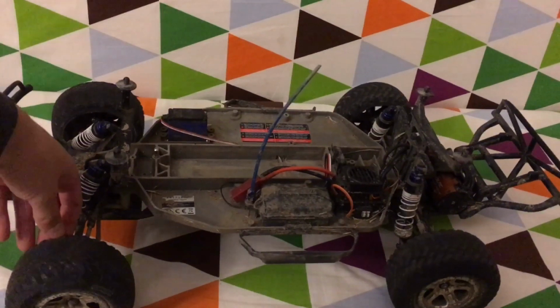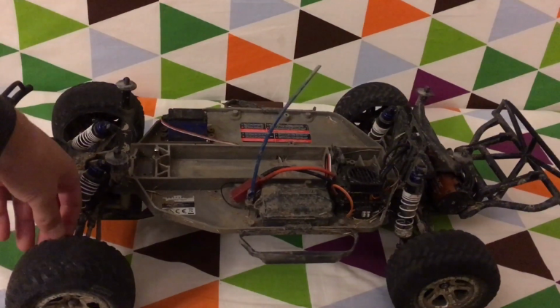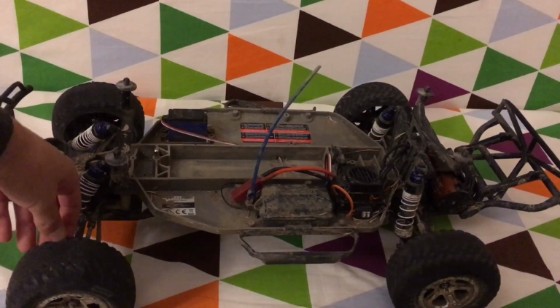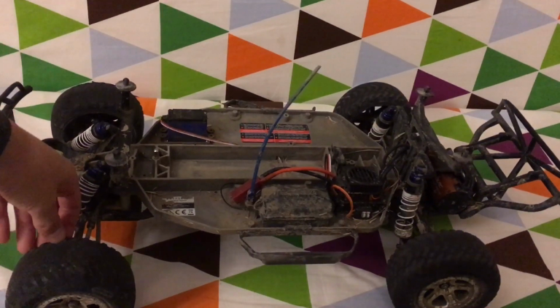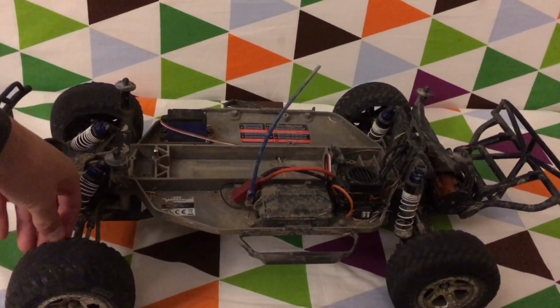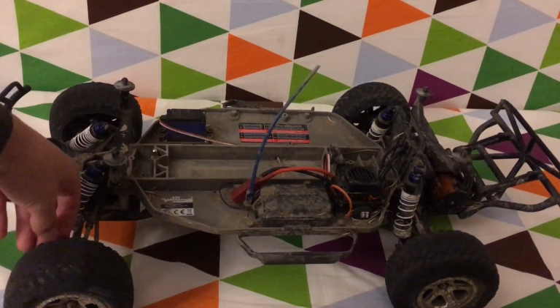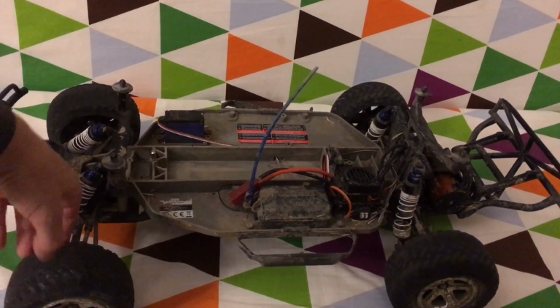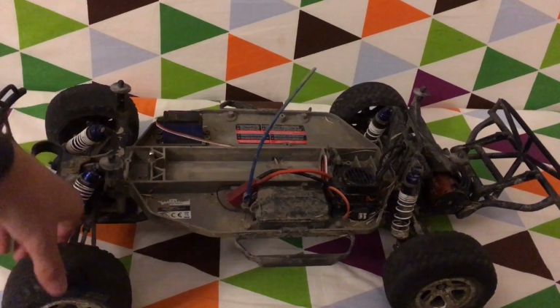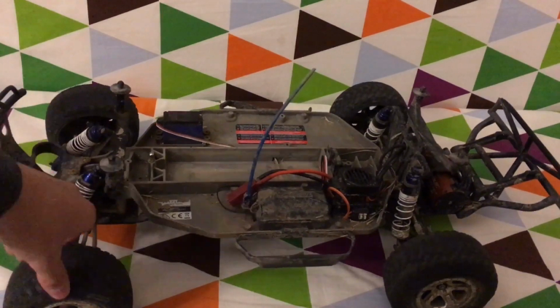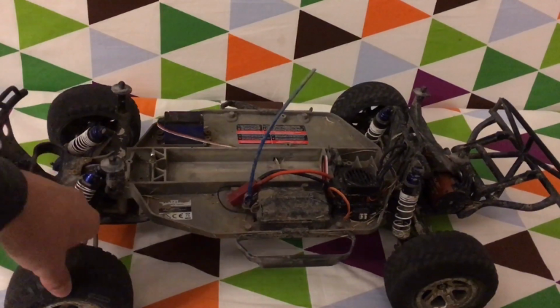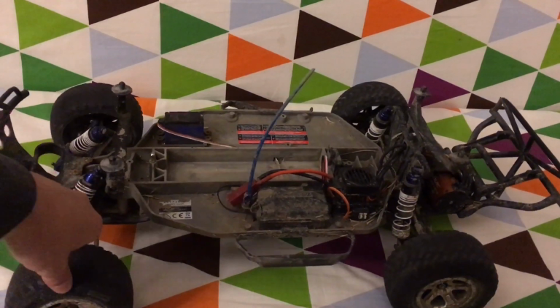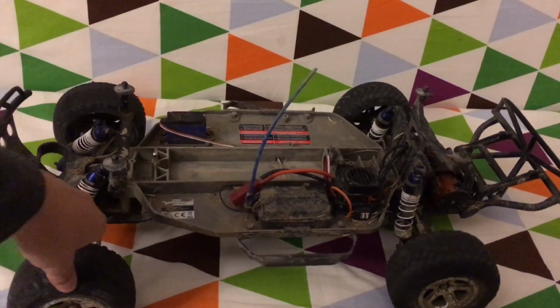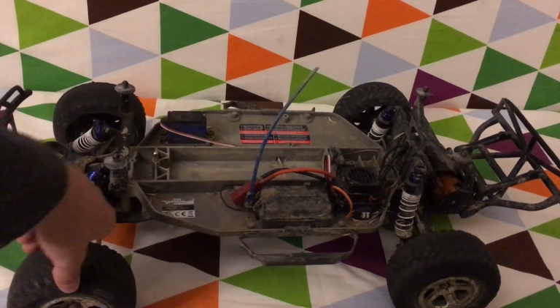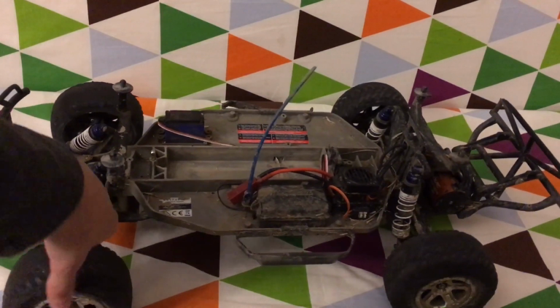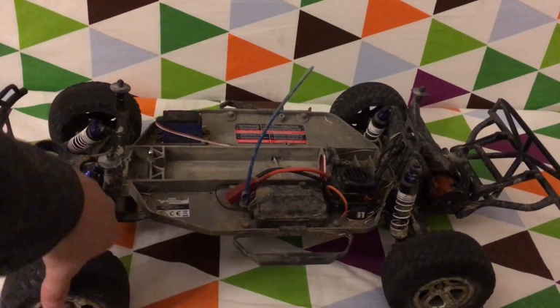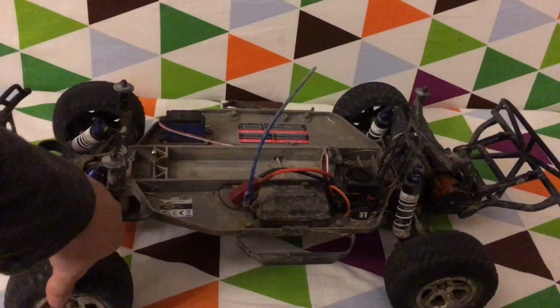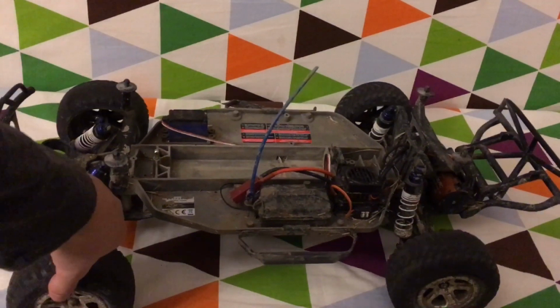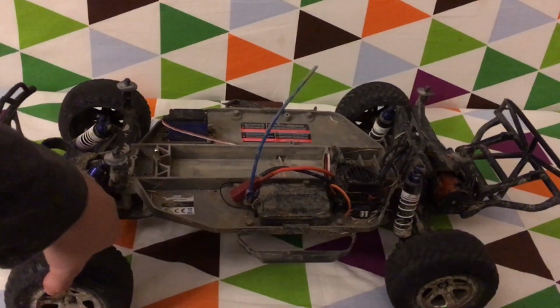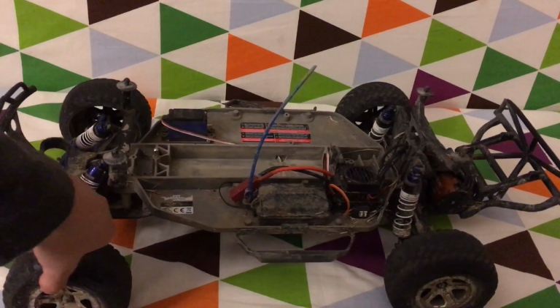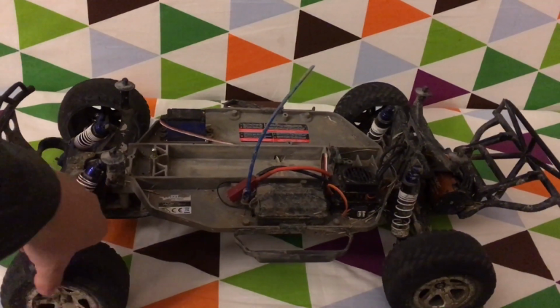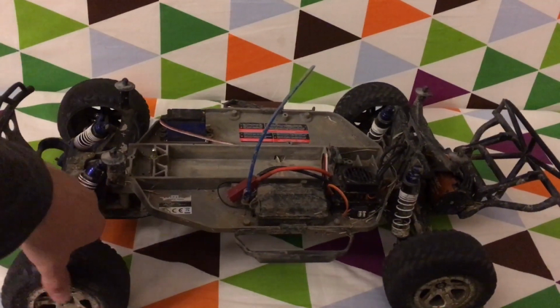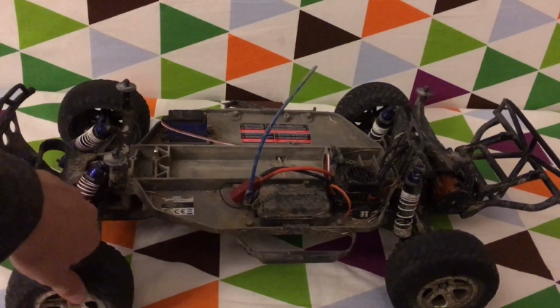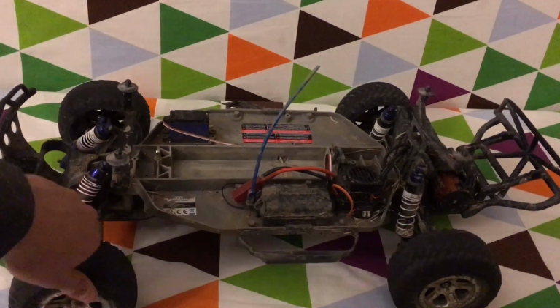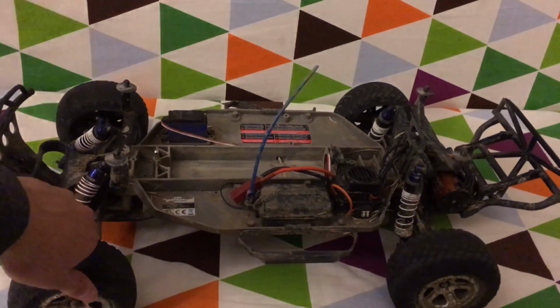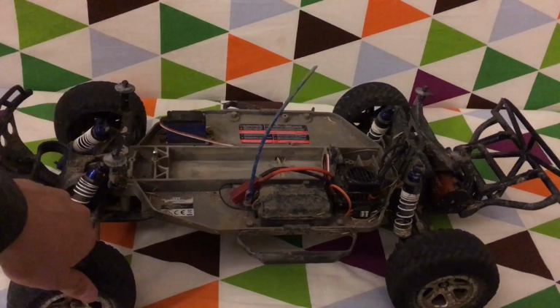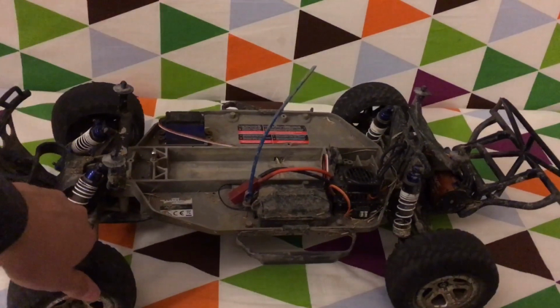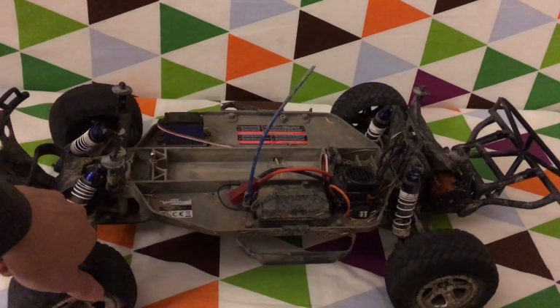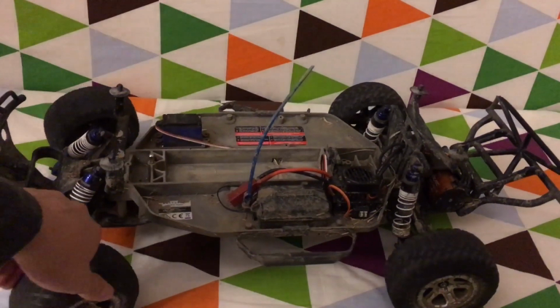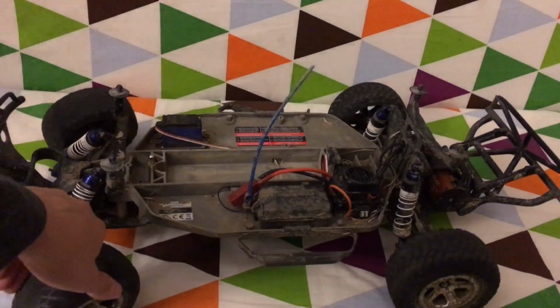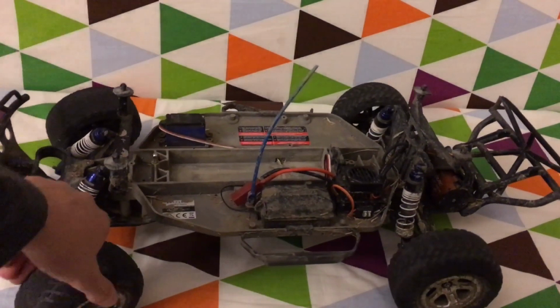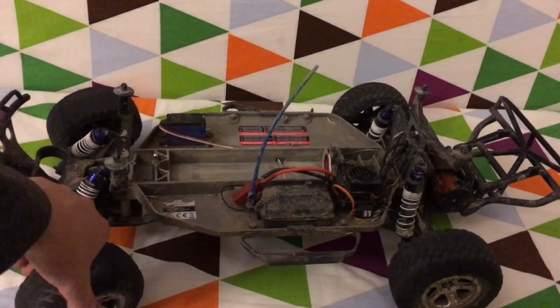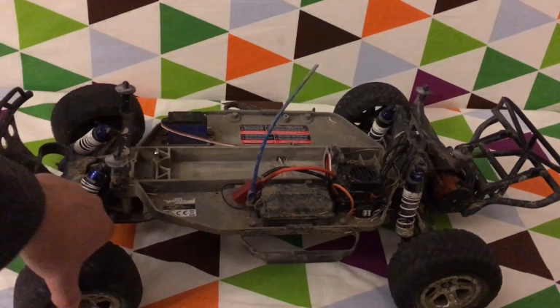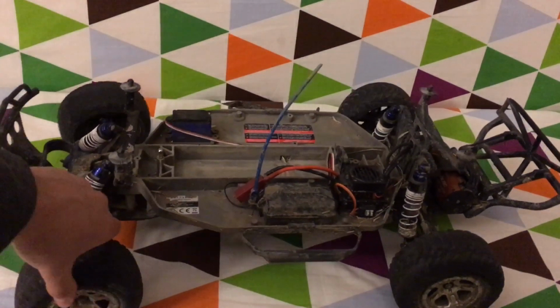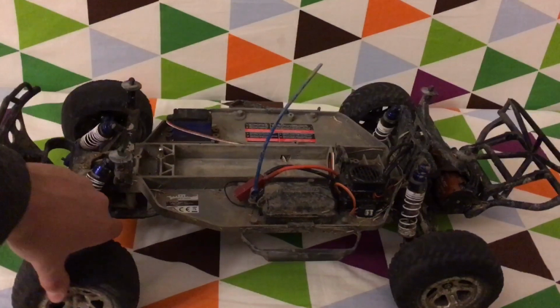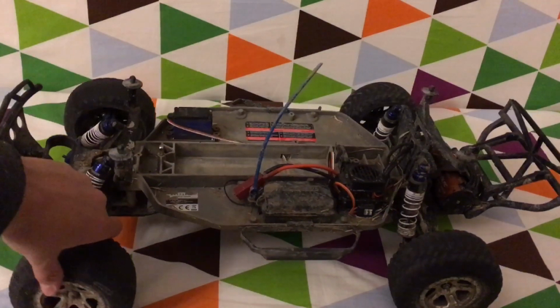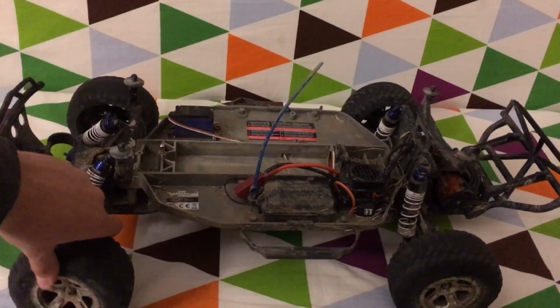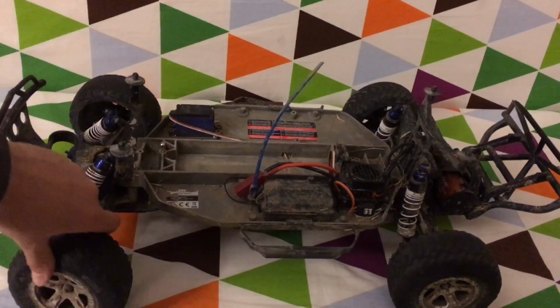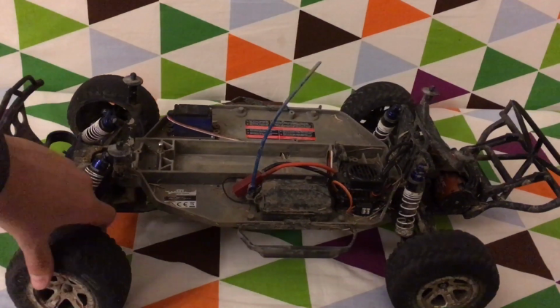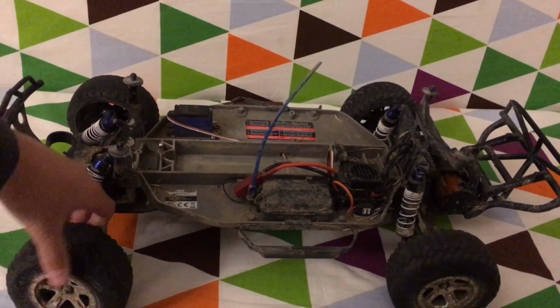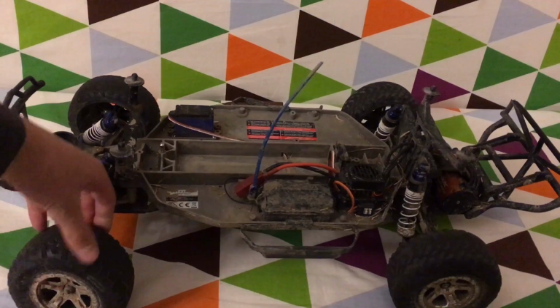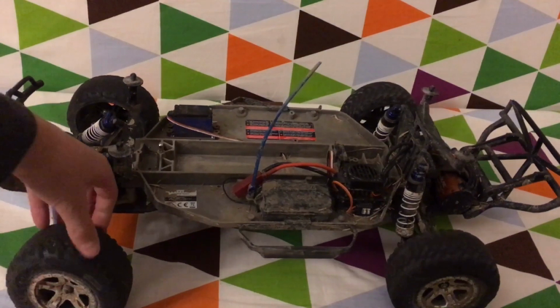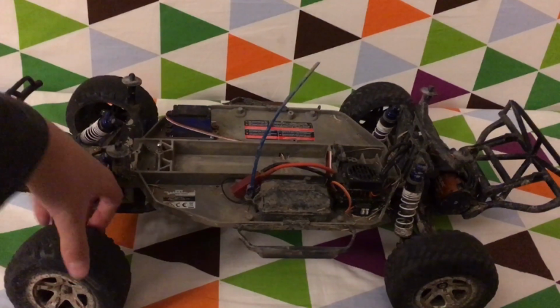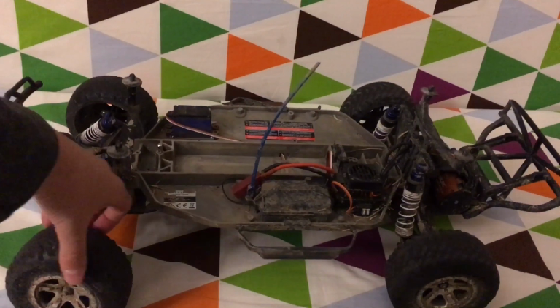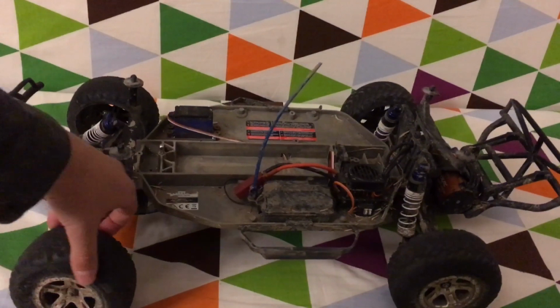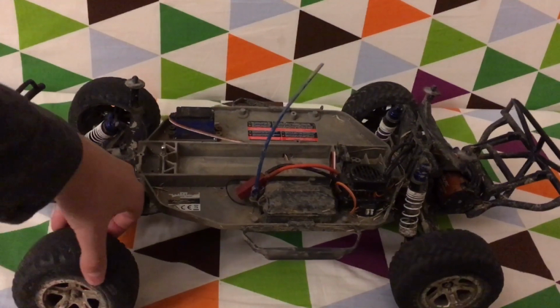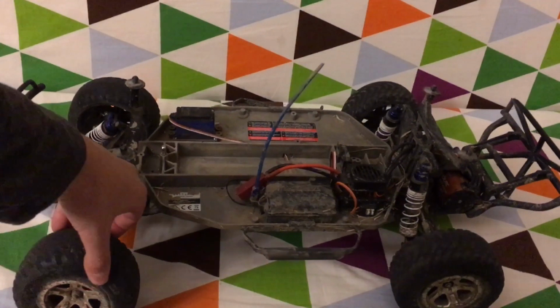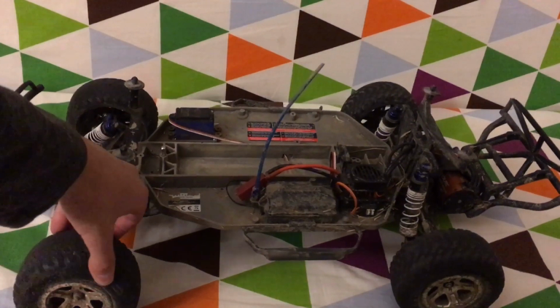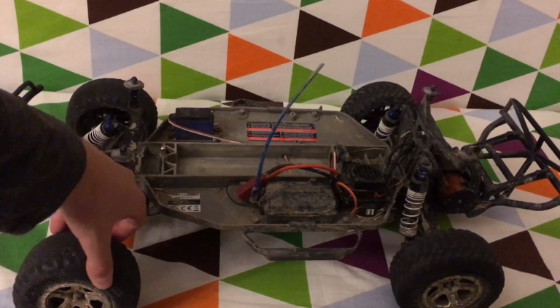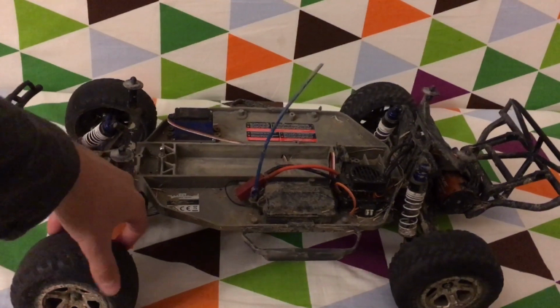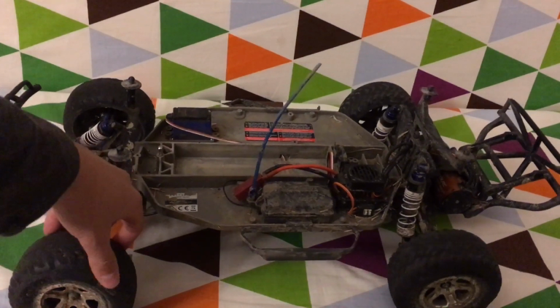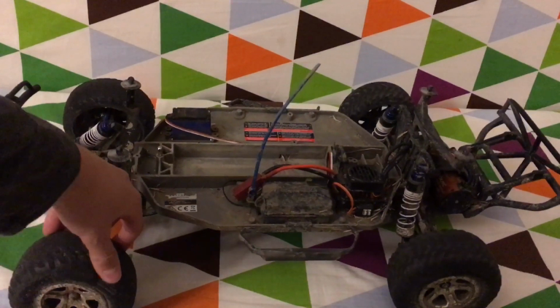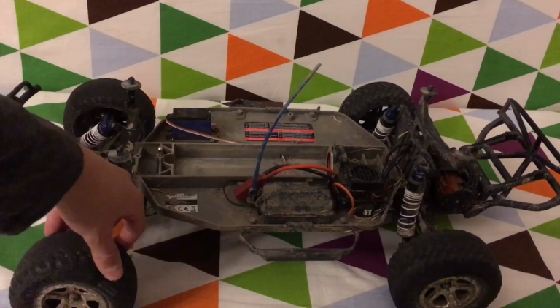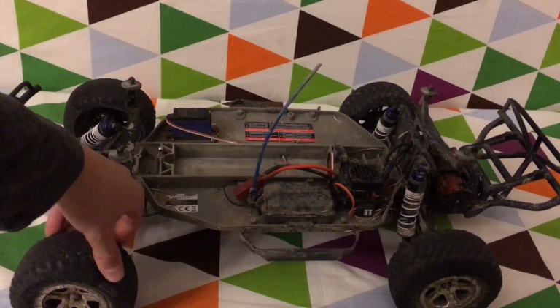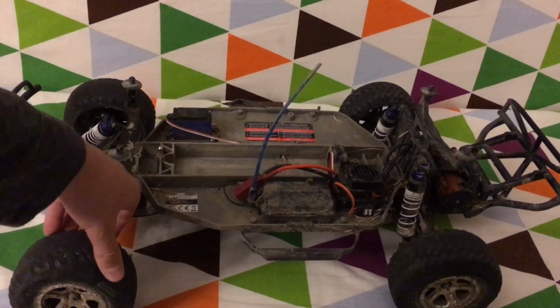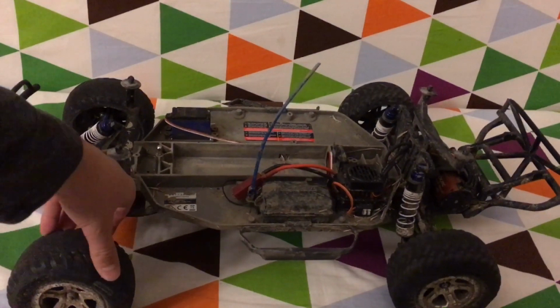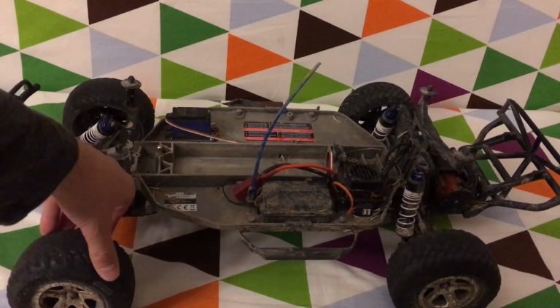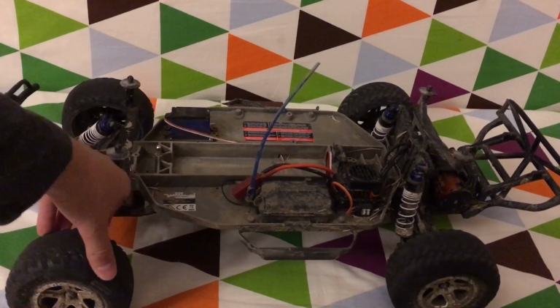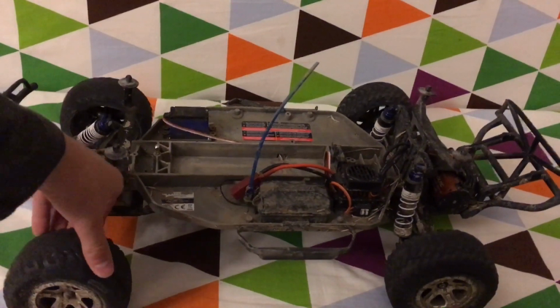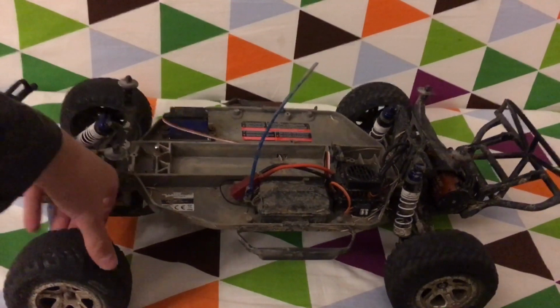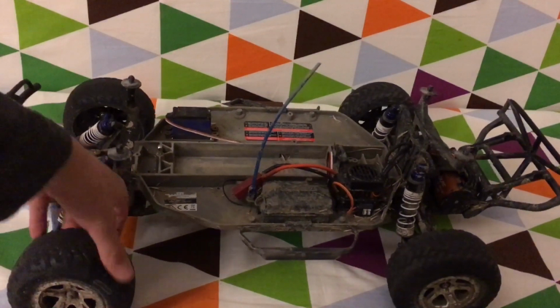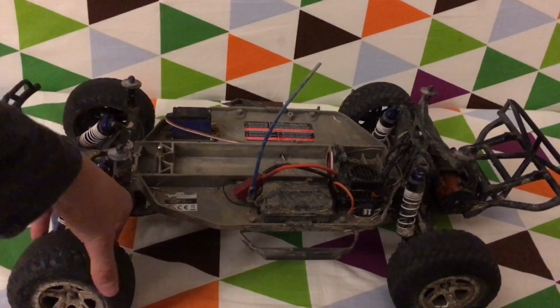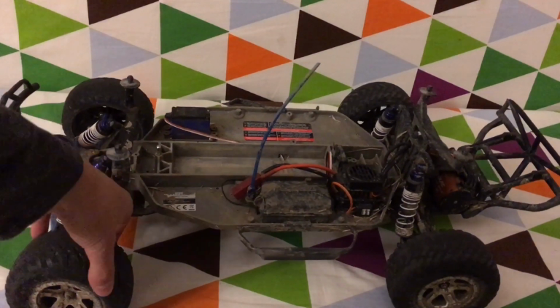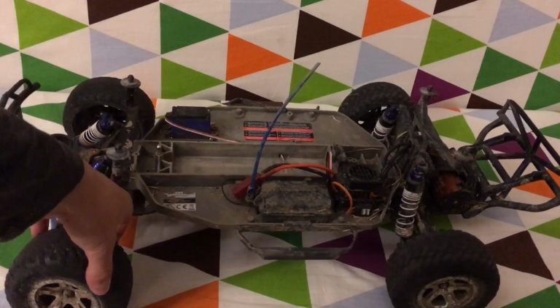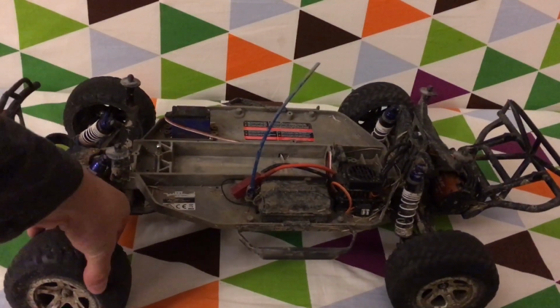There was one tiny thing that happened — the steering cut out for a second. I'm not sure why that happened.